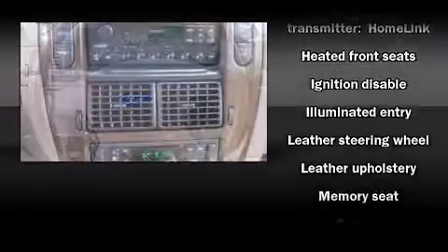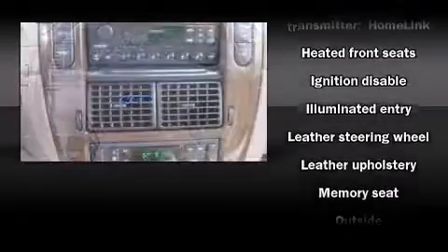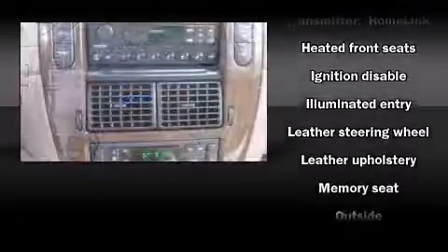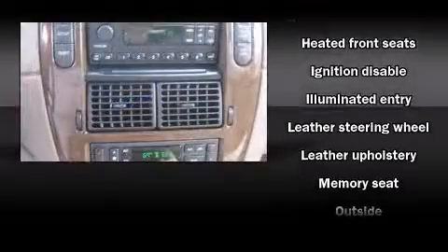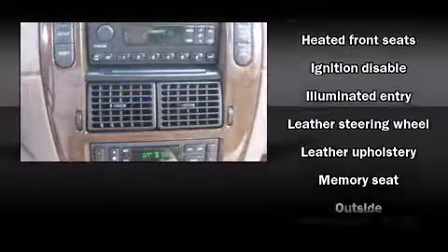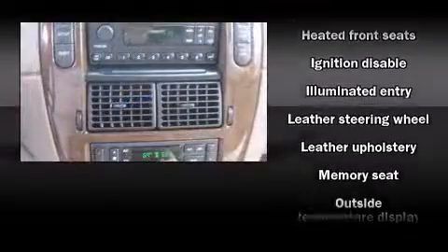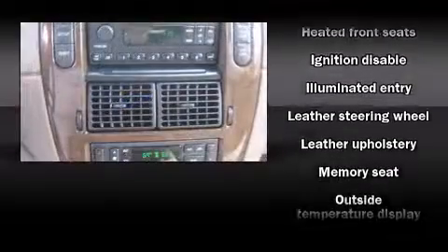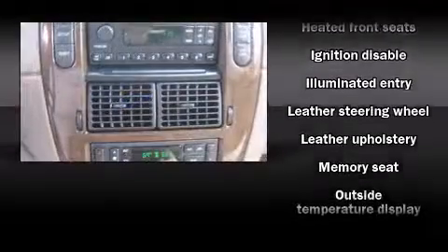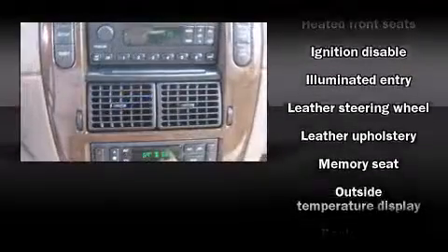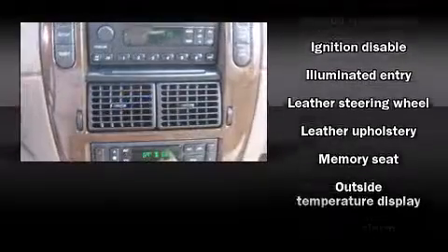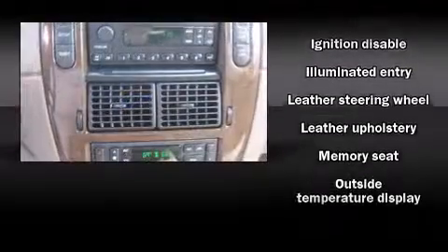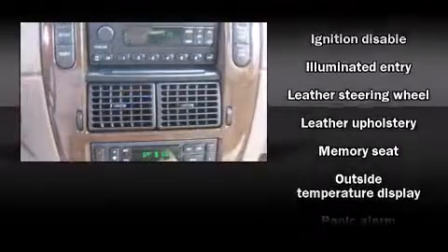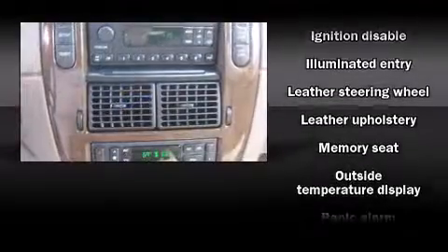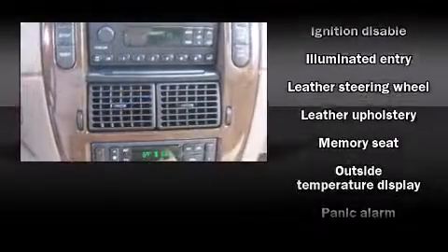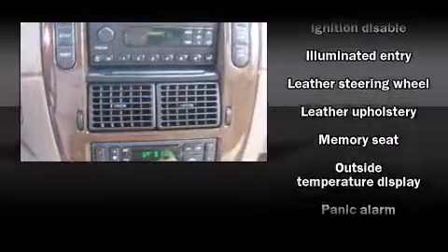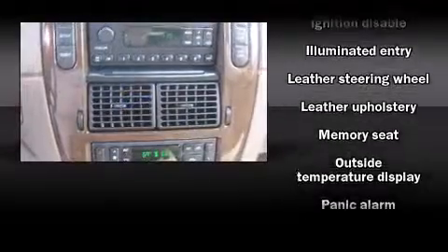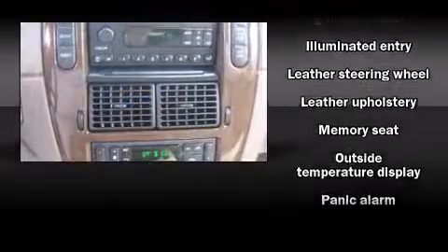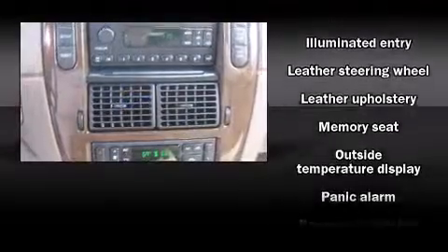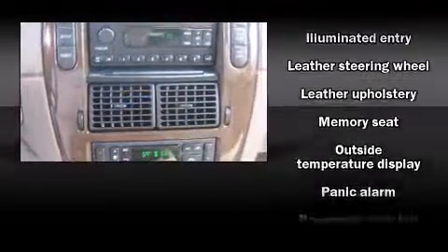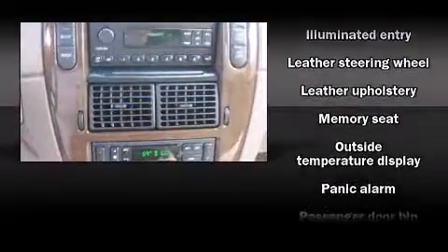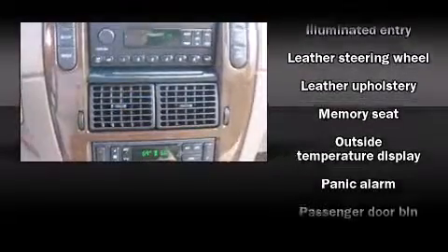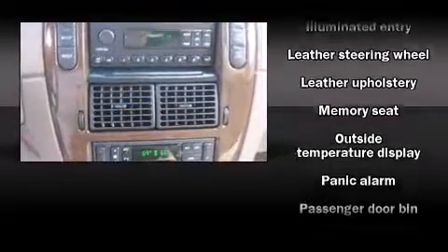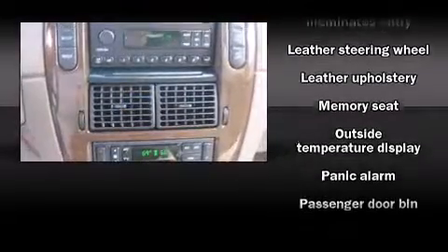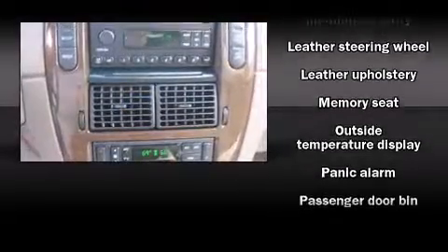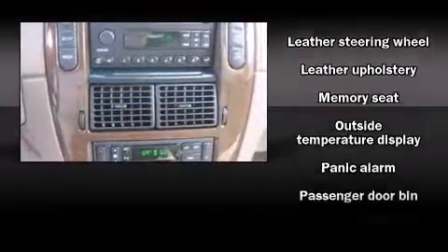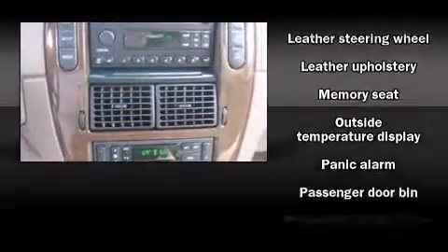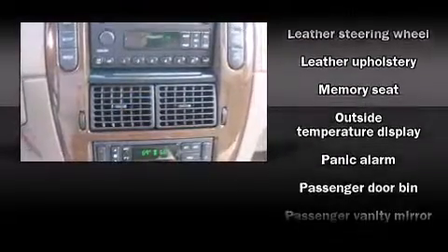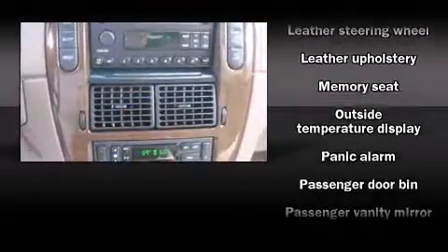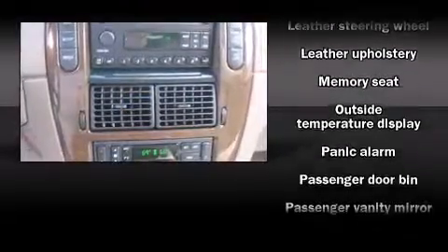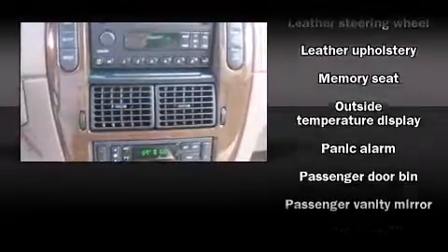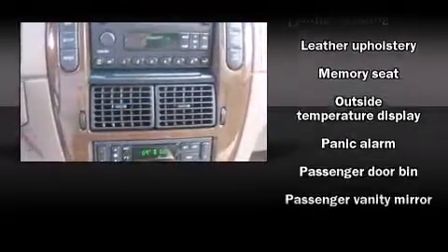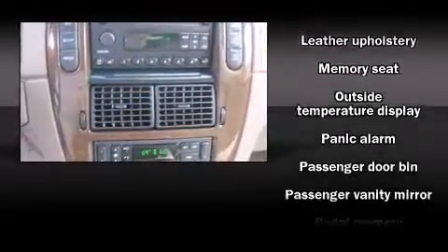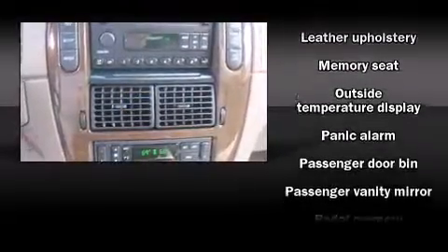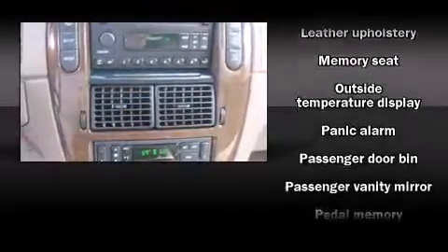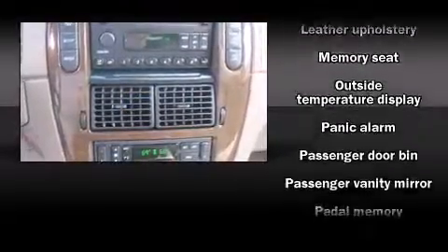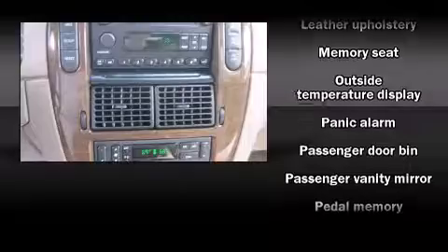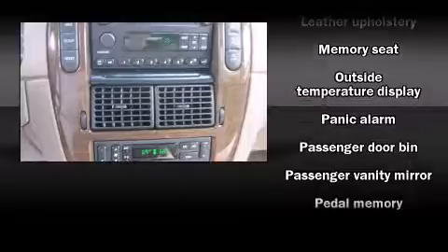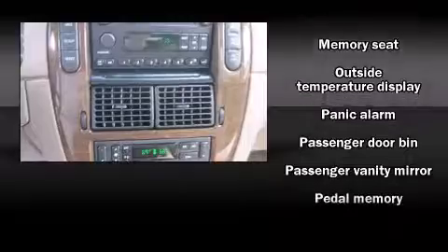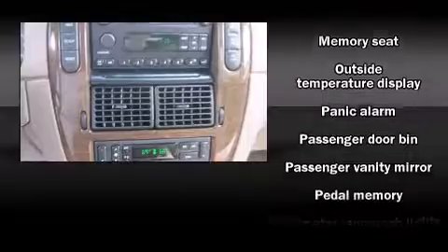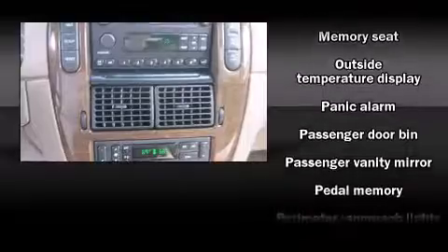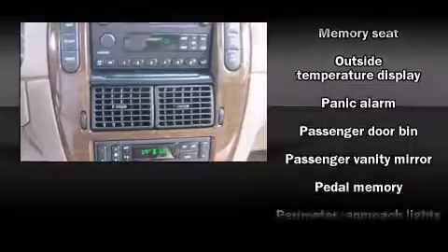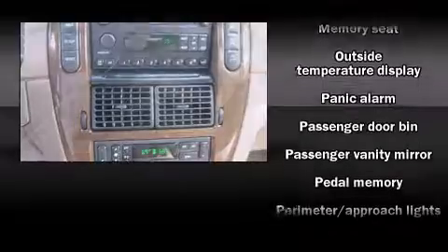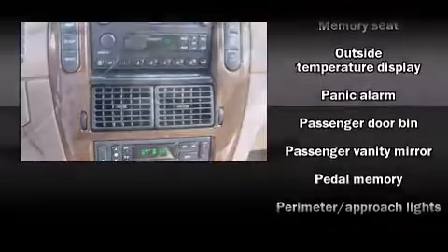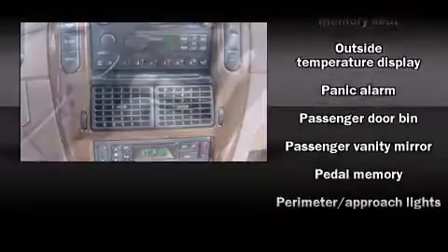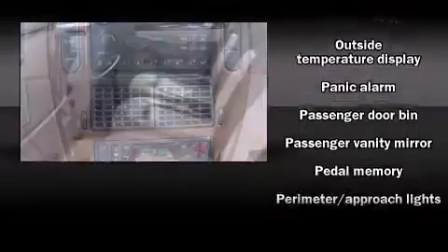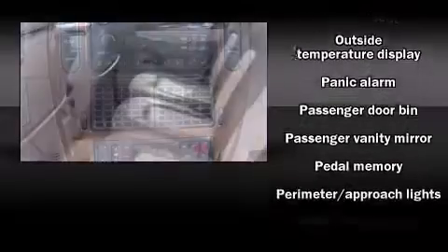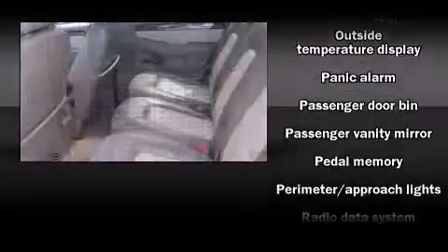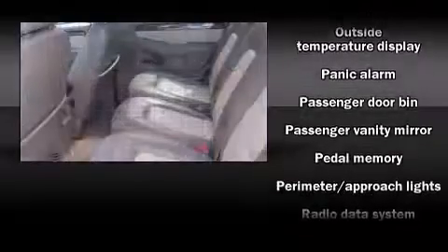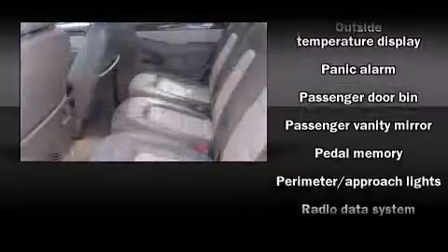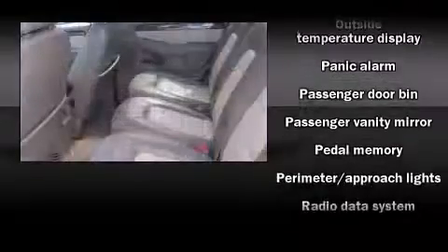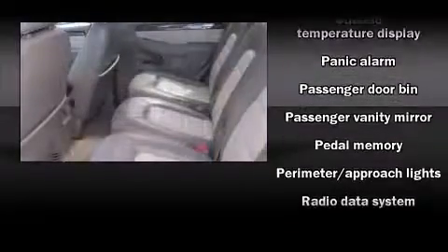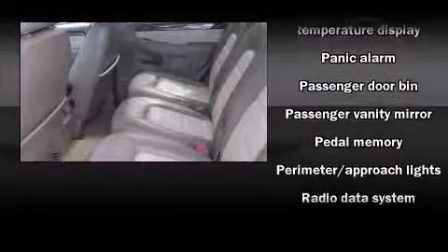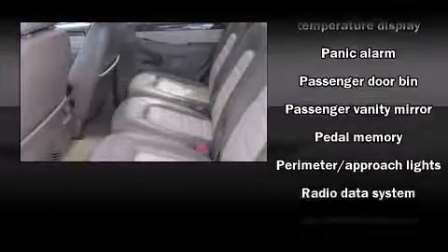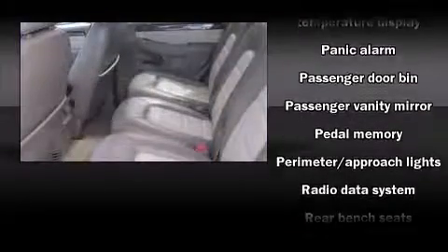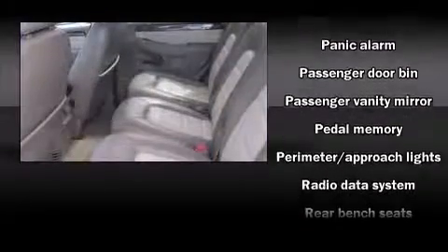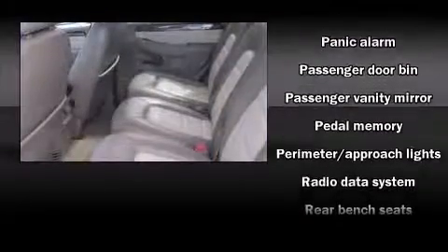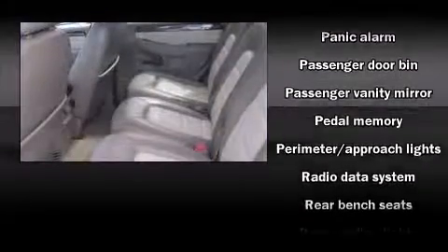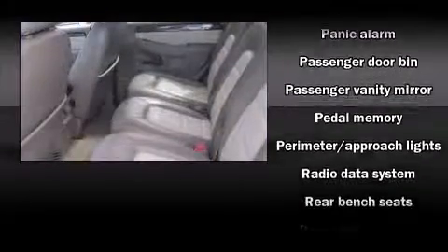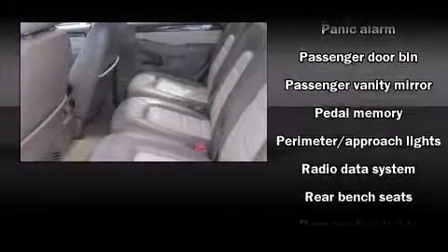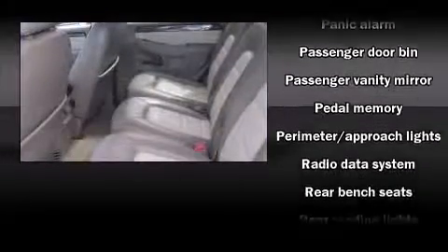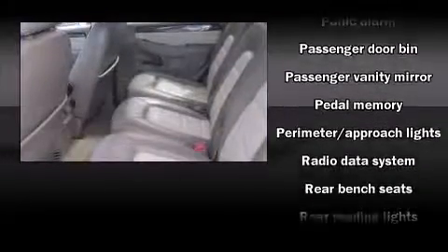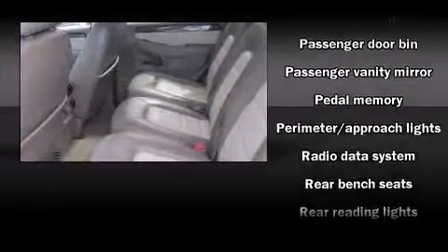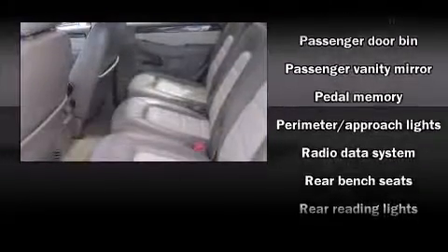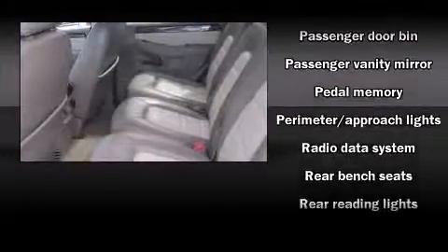Premium sound drives 7 speakers, providing you and your passengers a sensational audio experience.